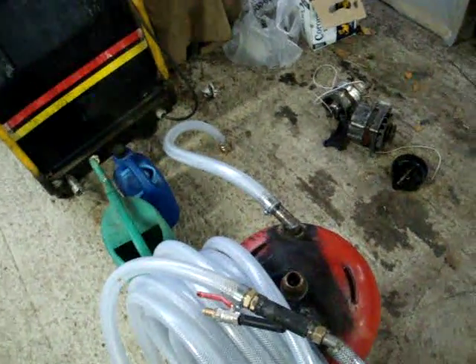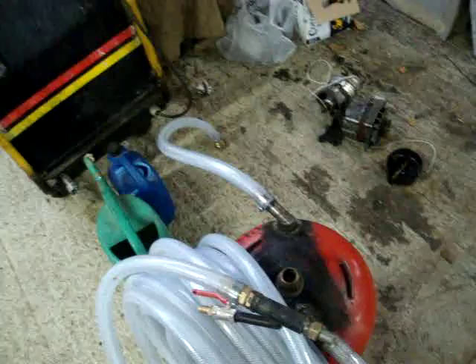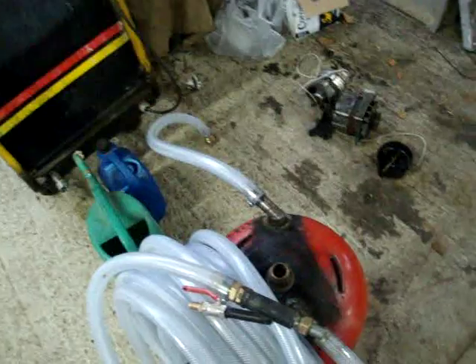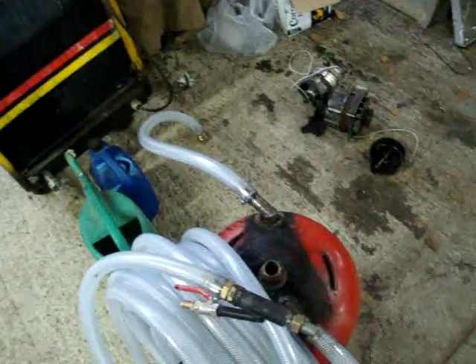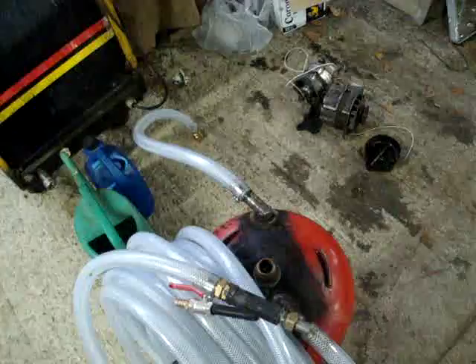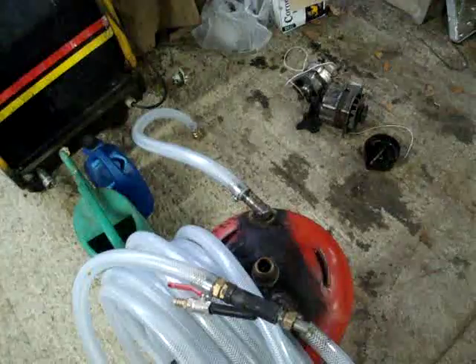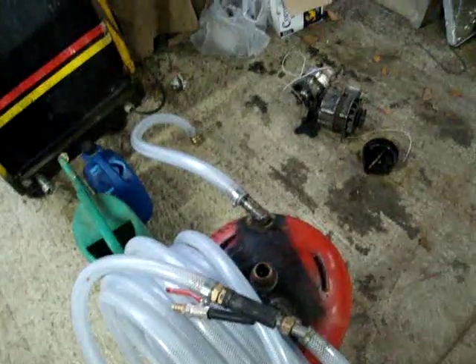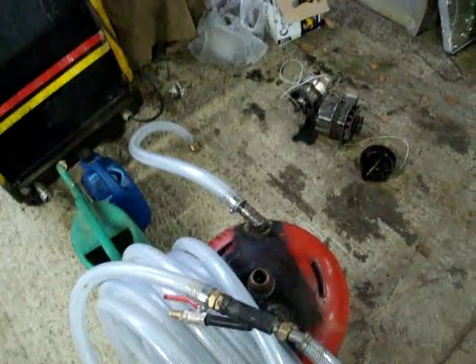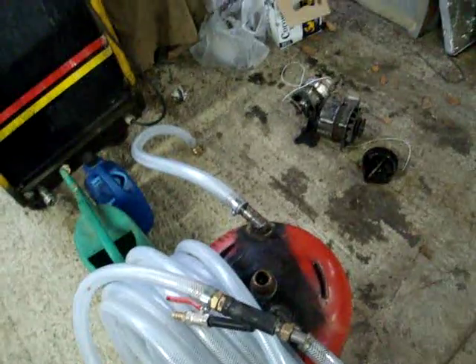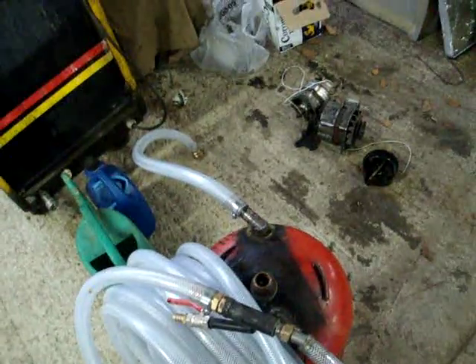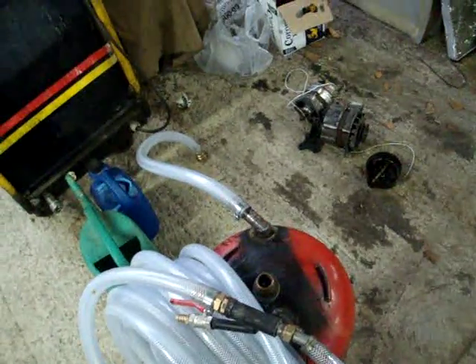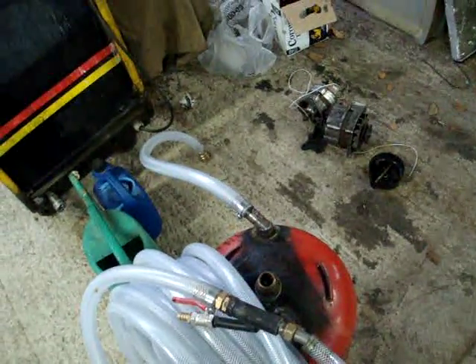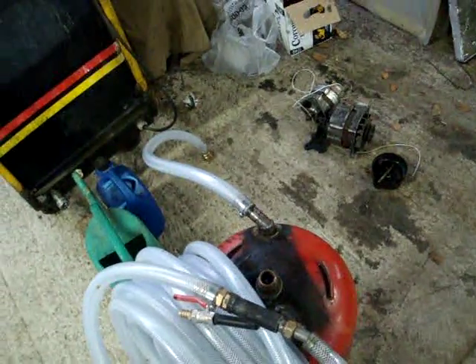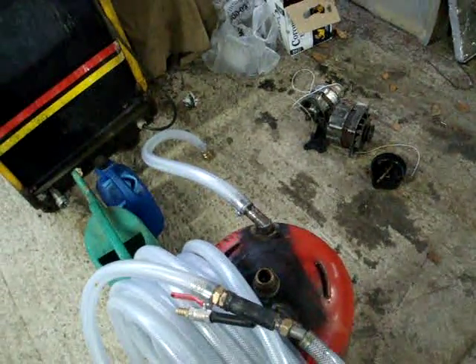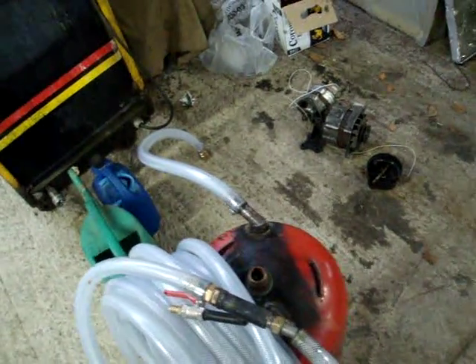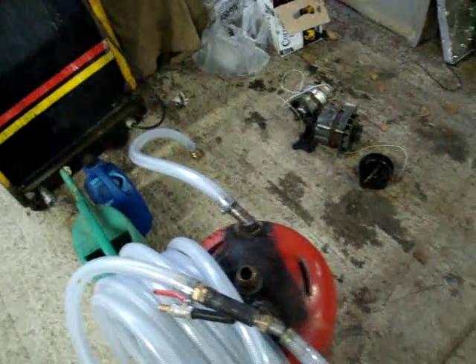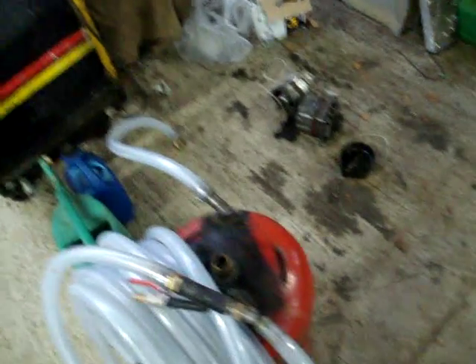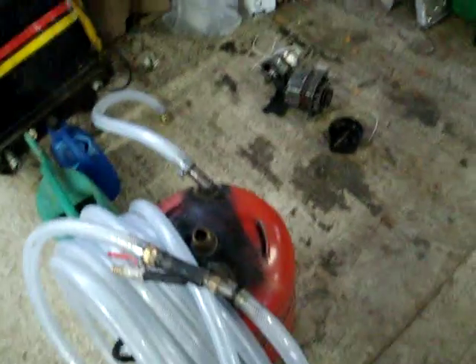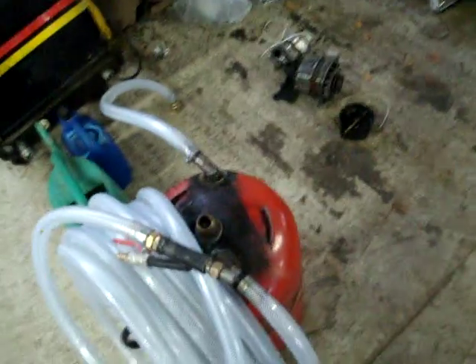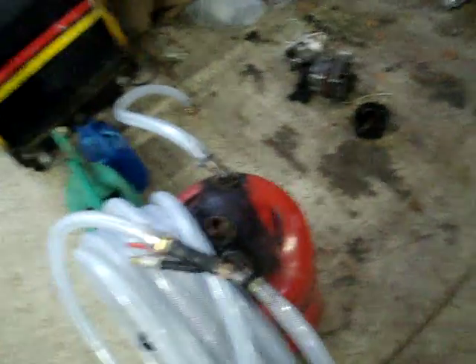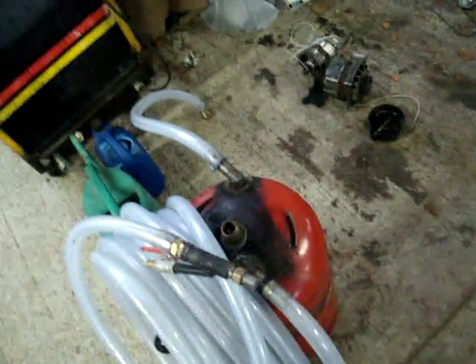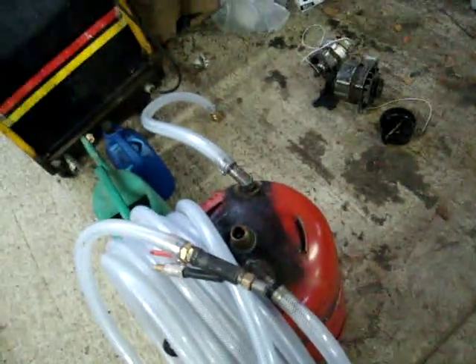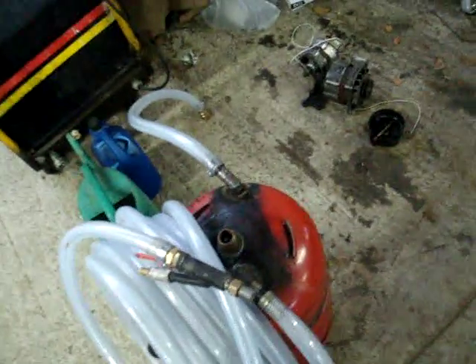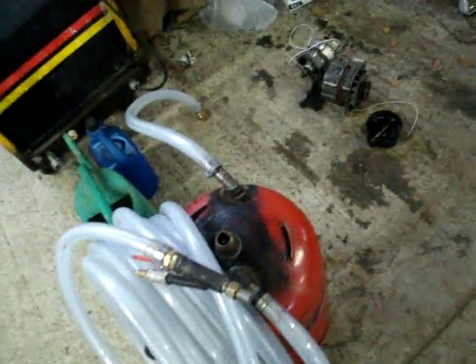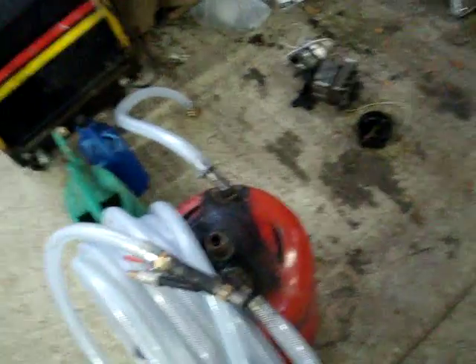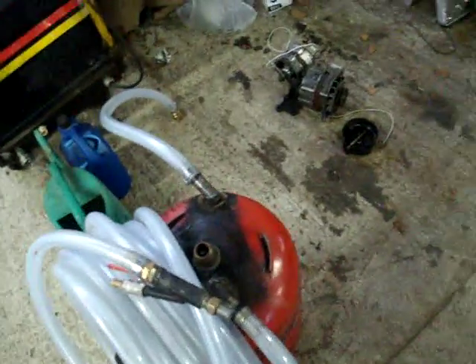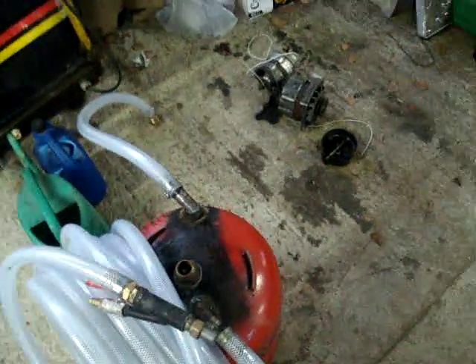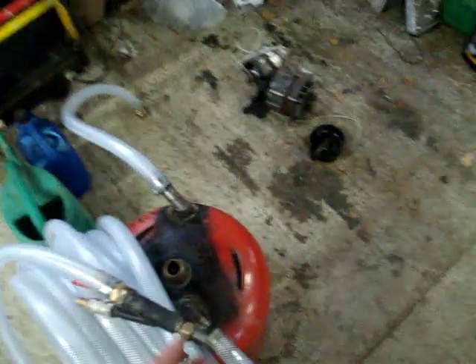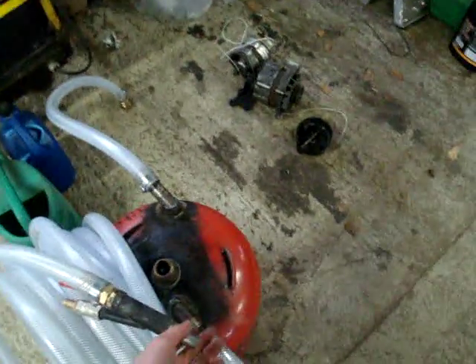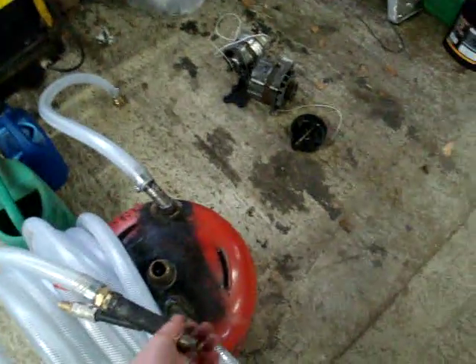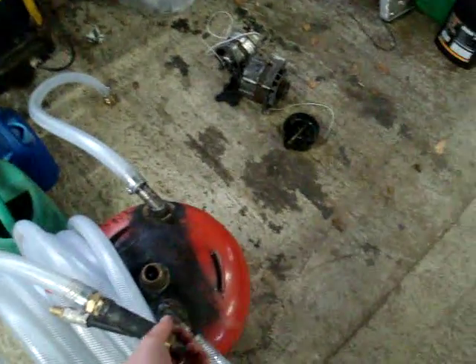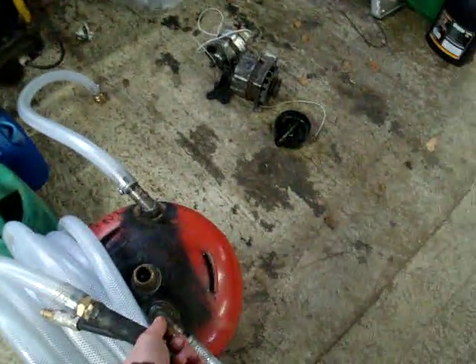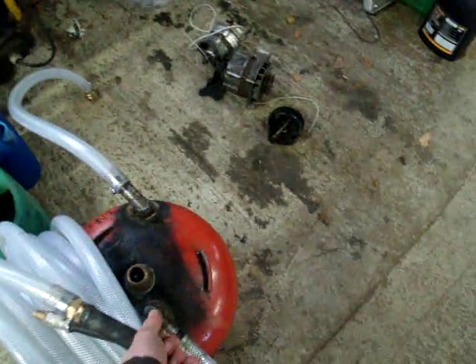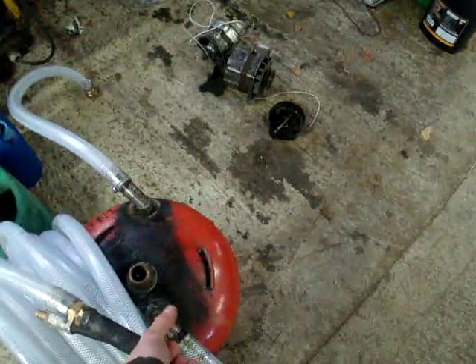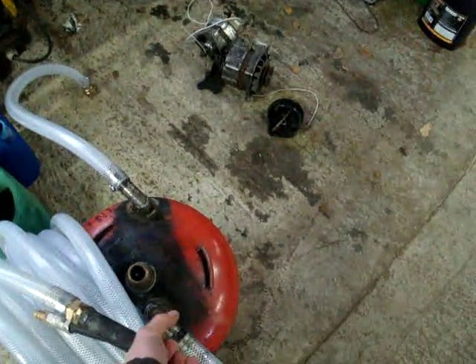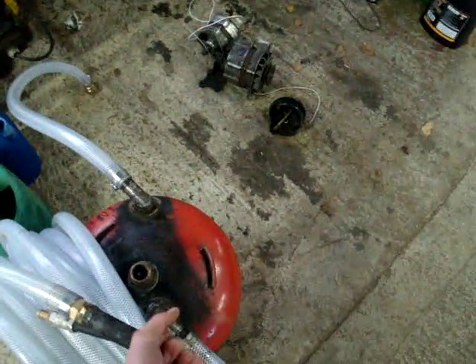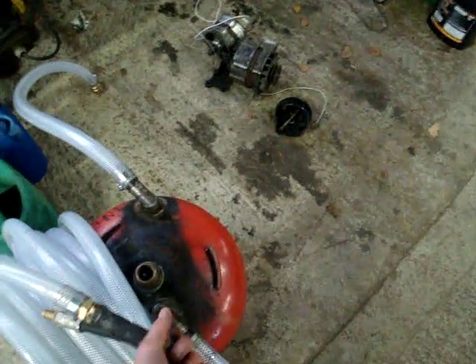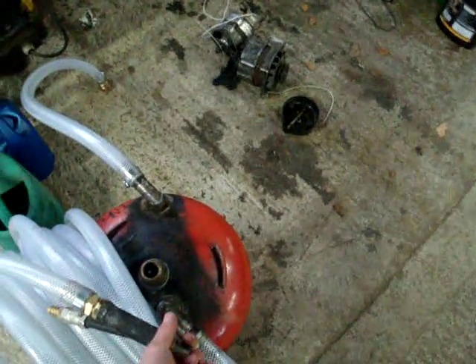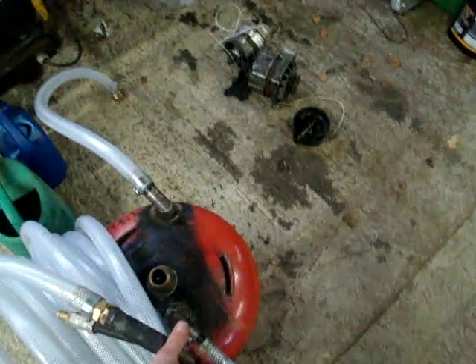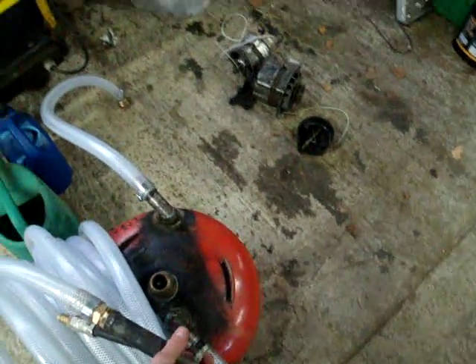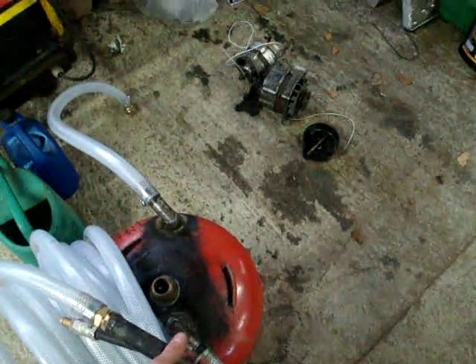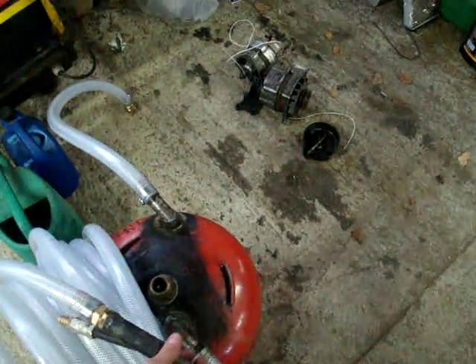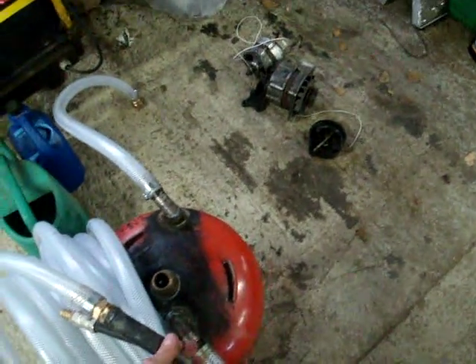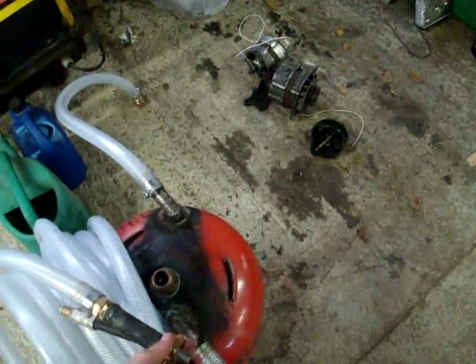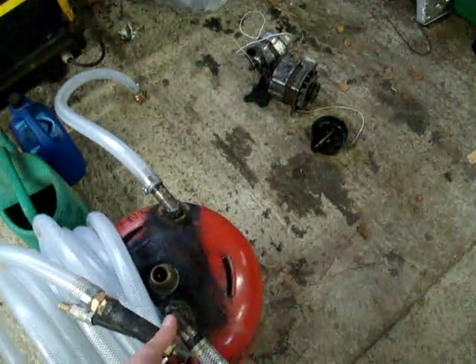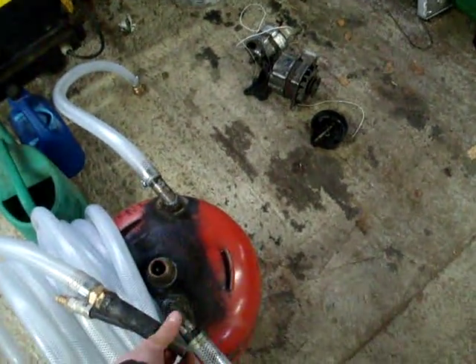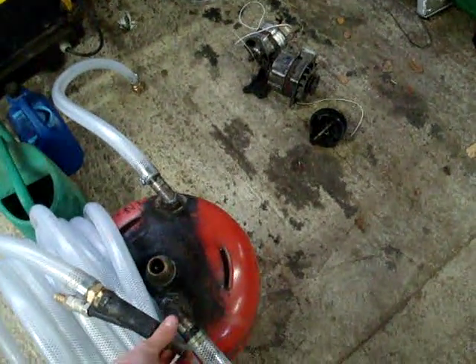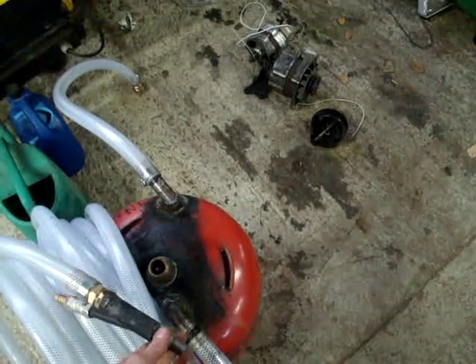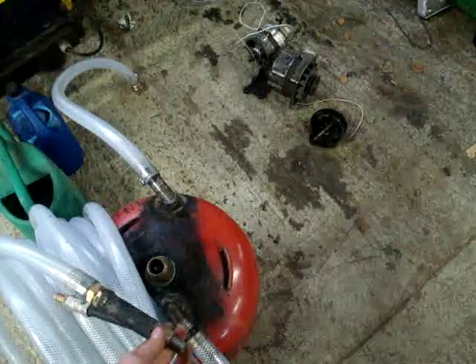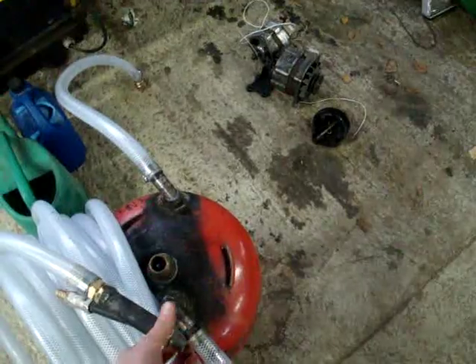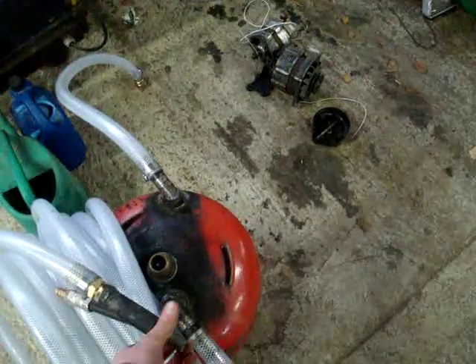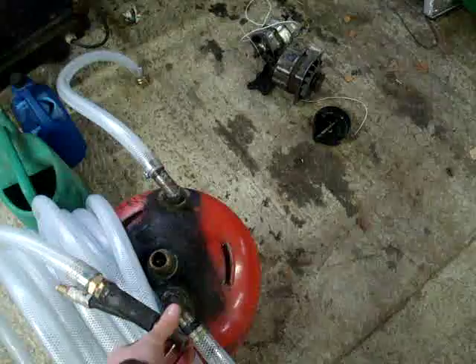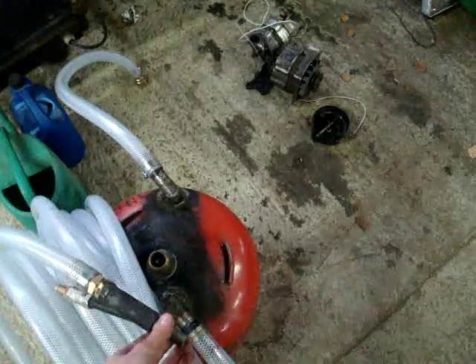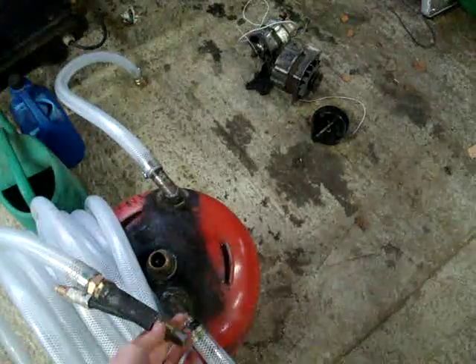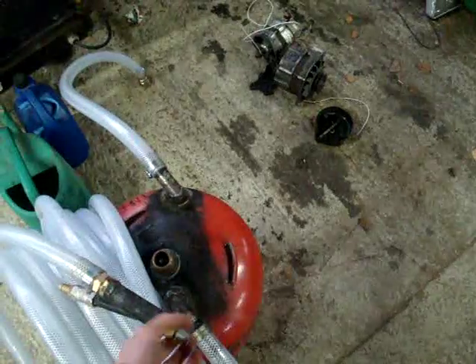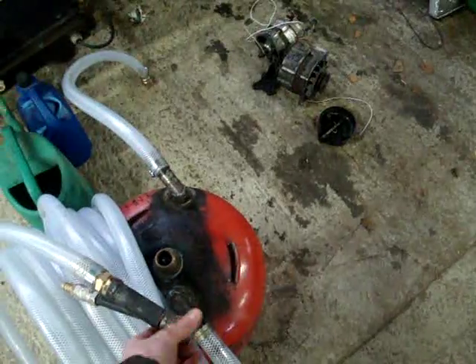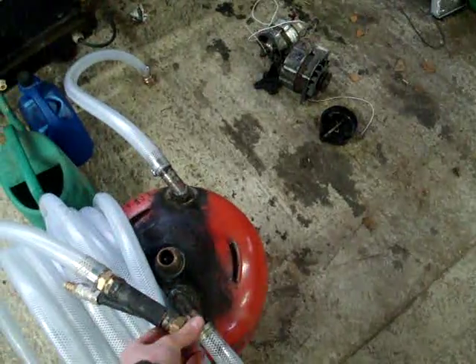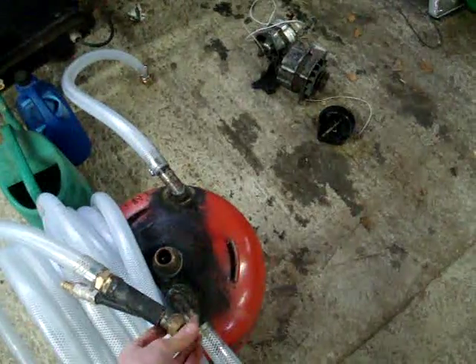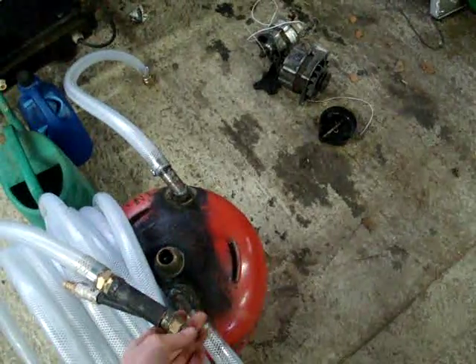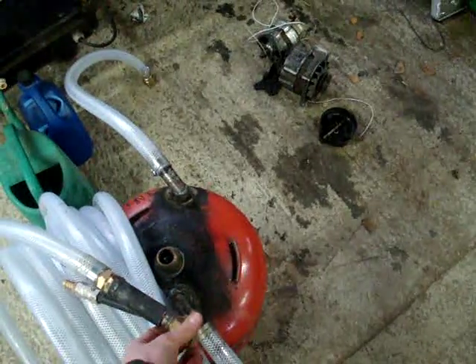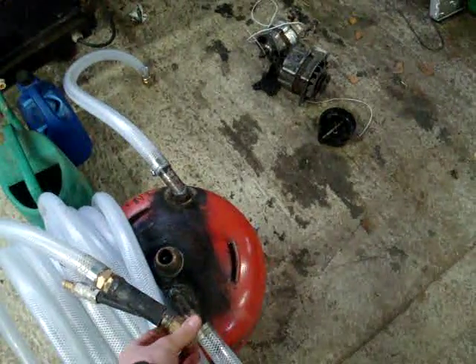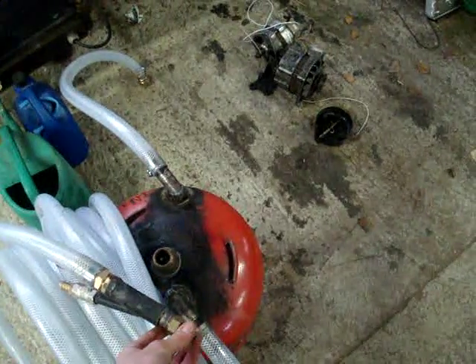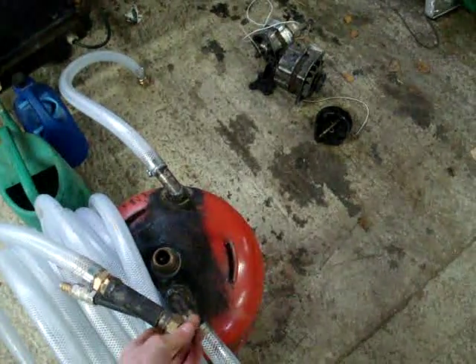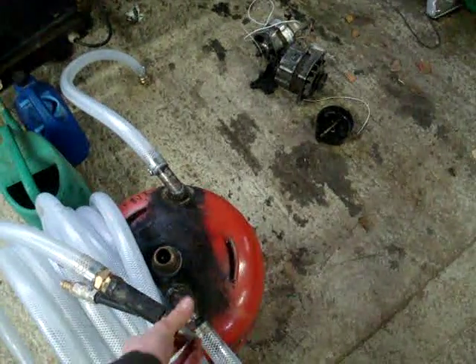Just the other day I was blasting for an hour on it and nothing went wrong. It was all working nicely.